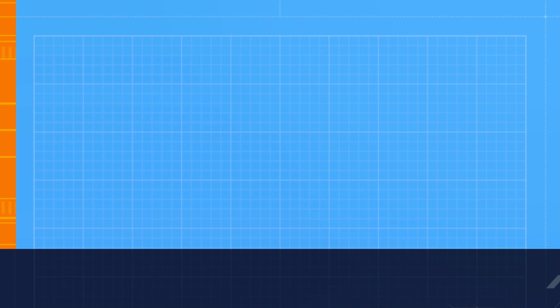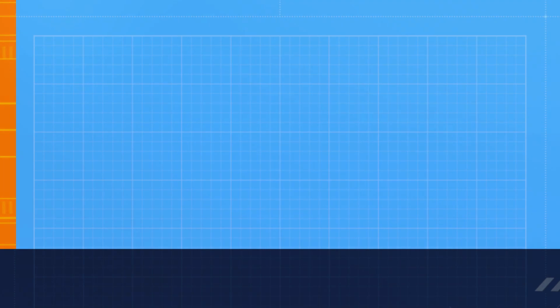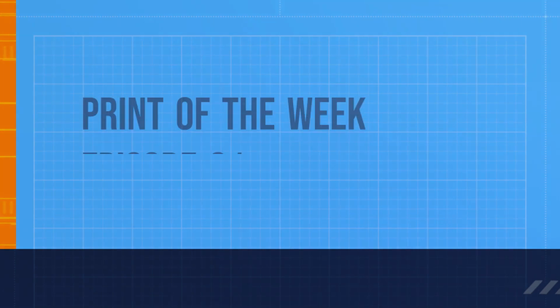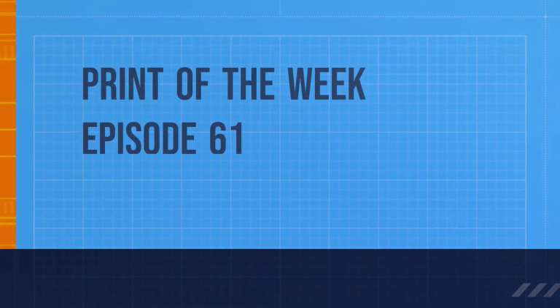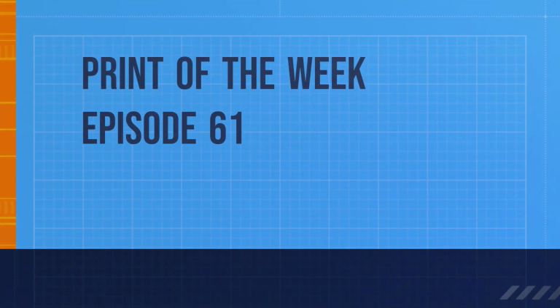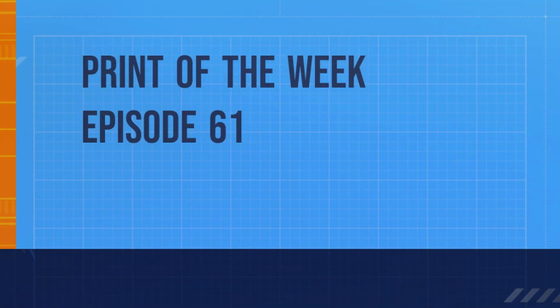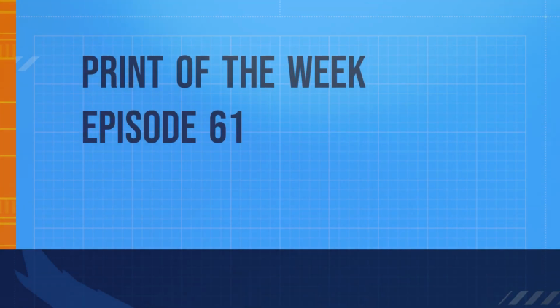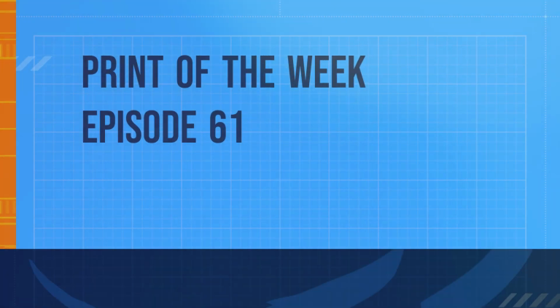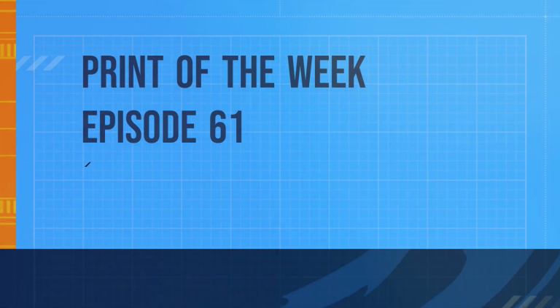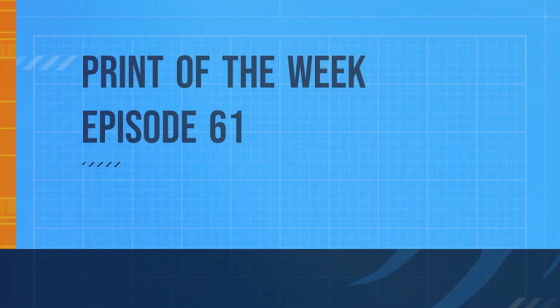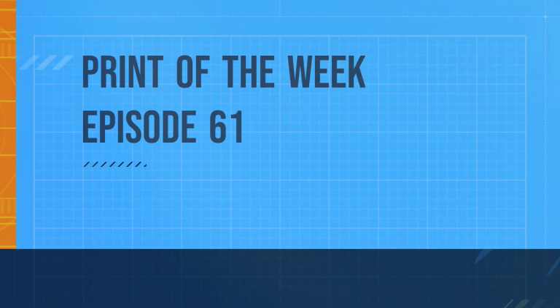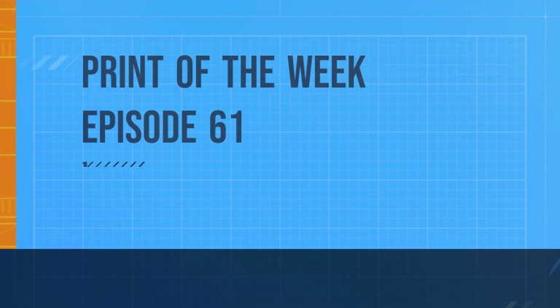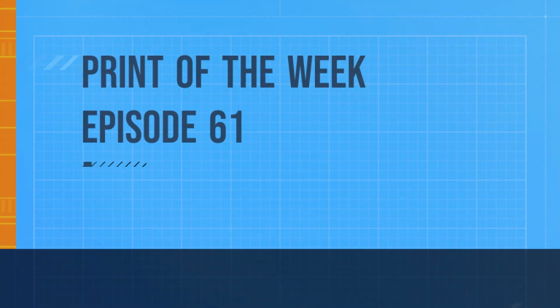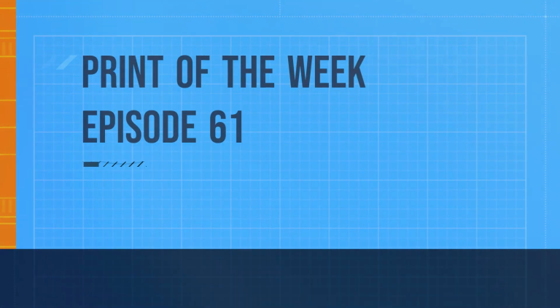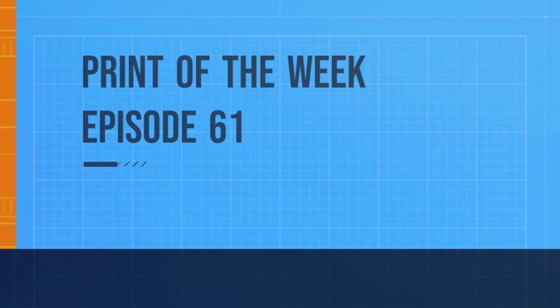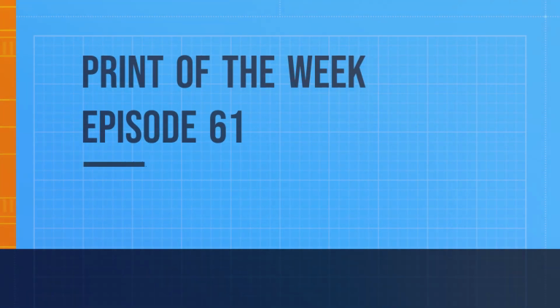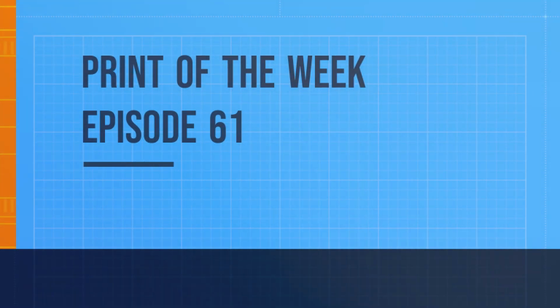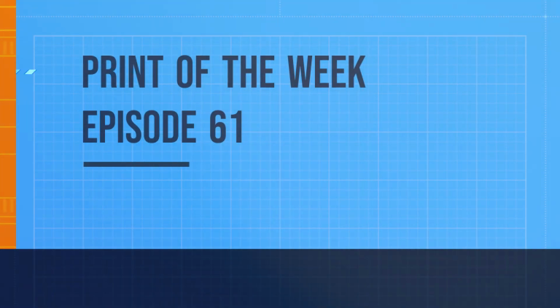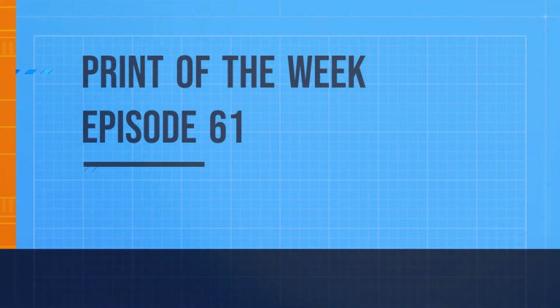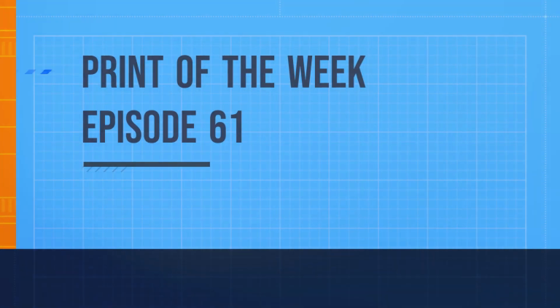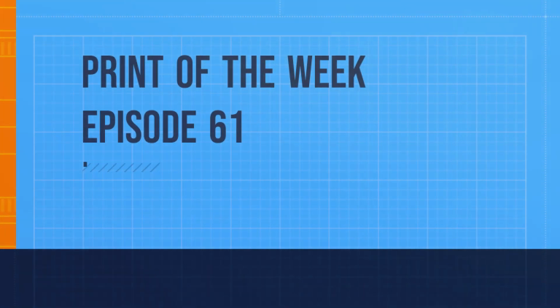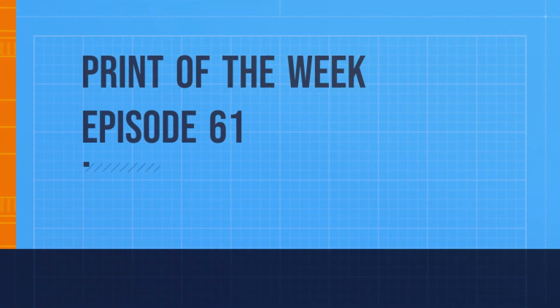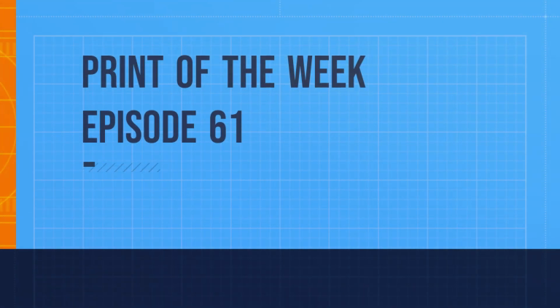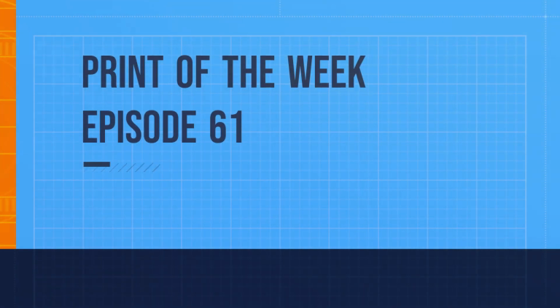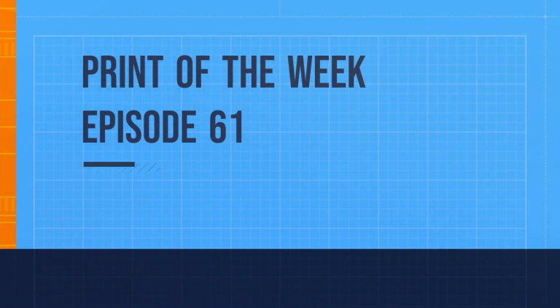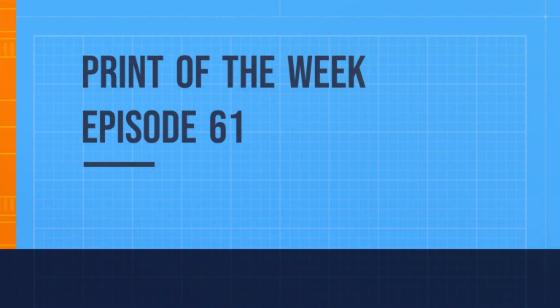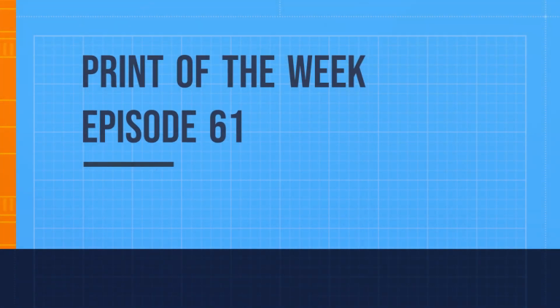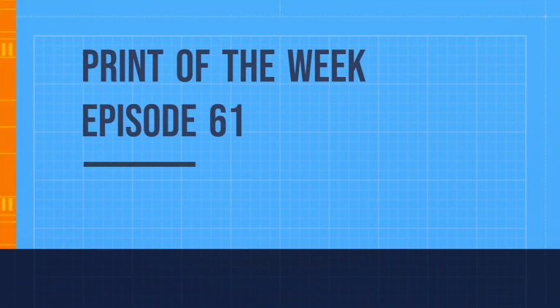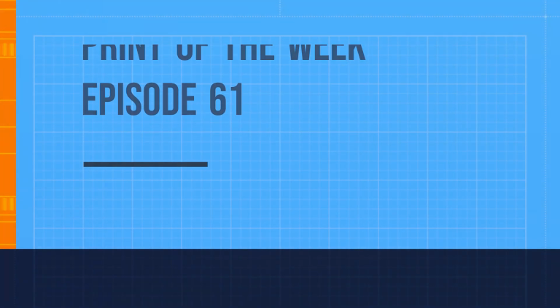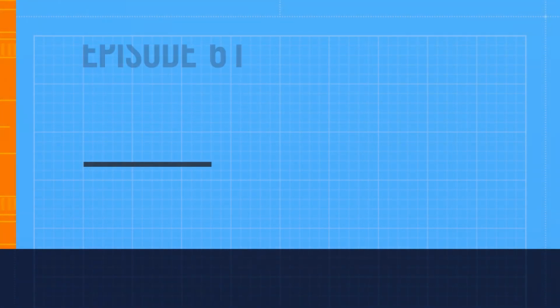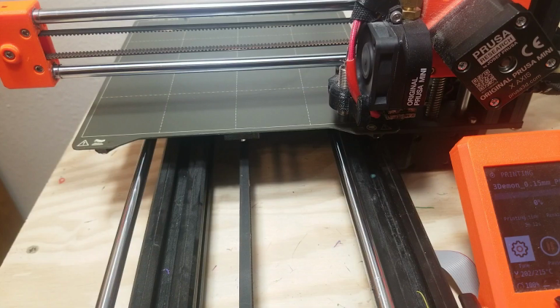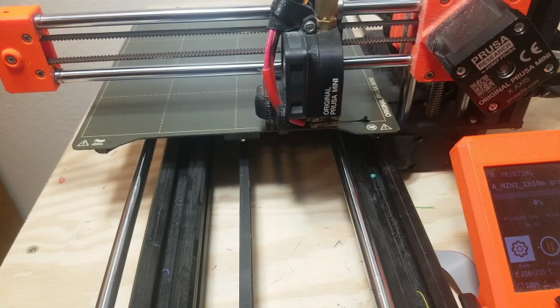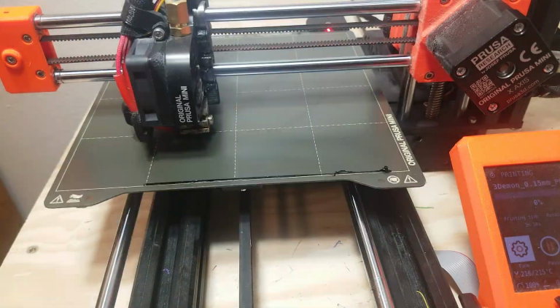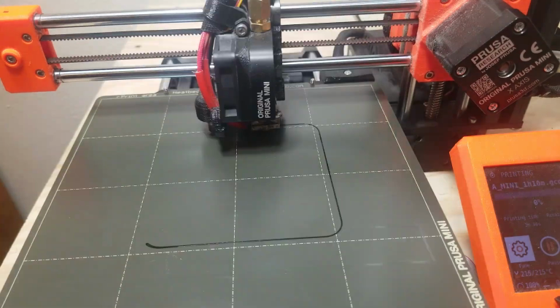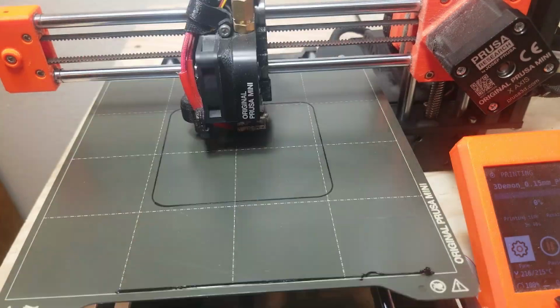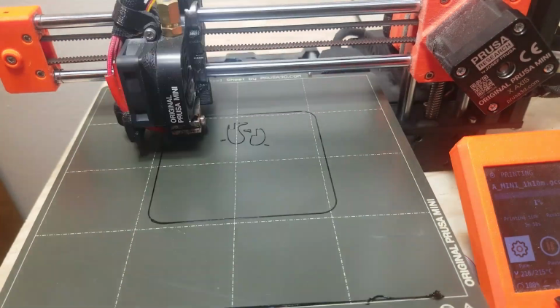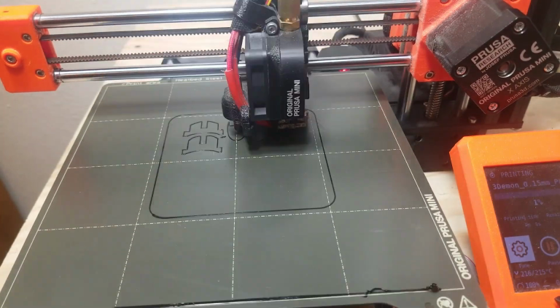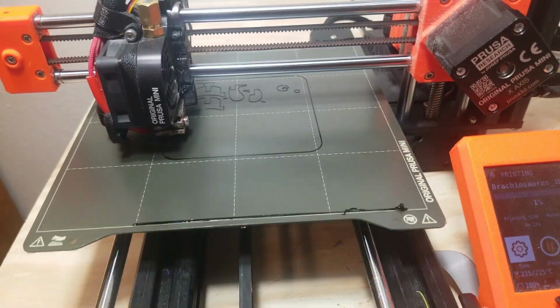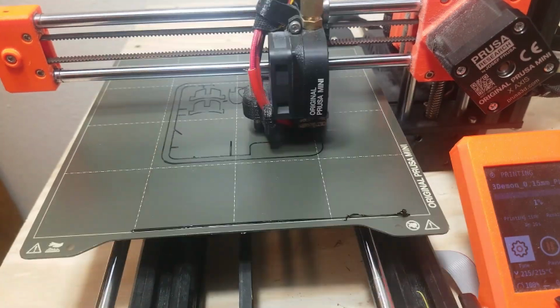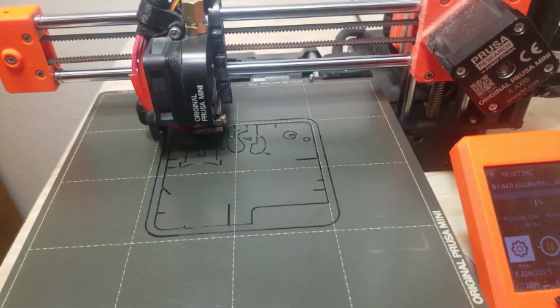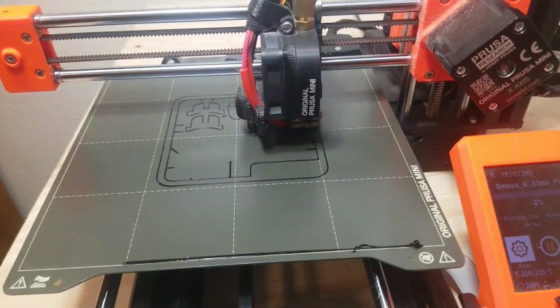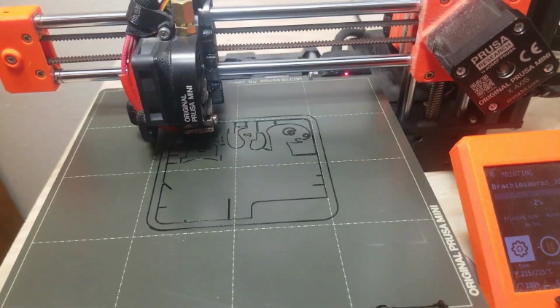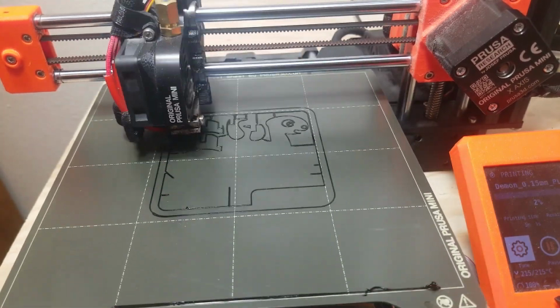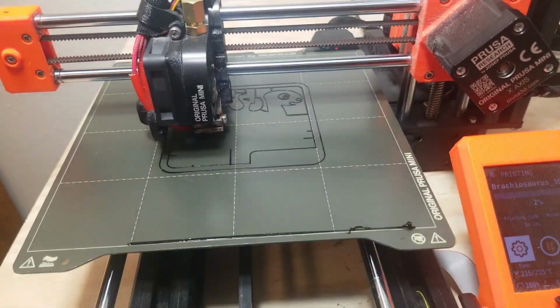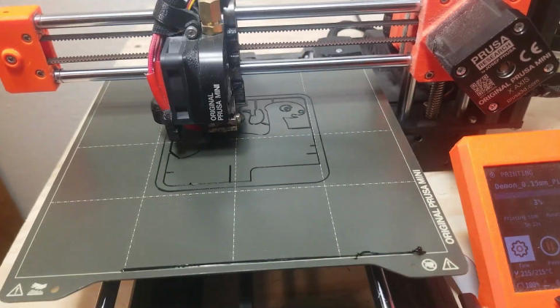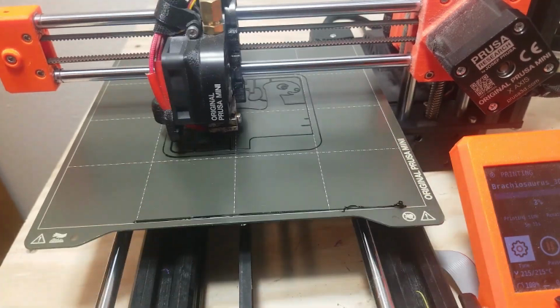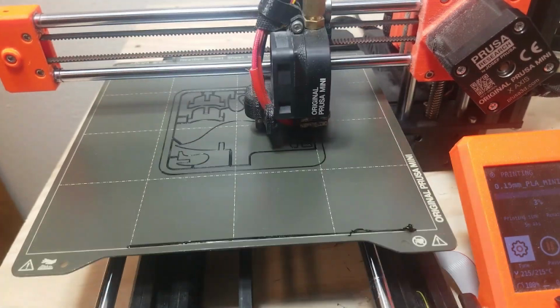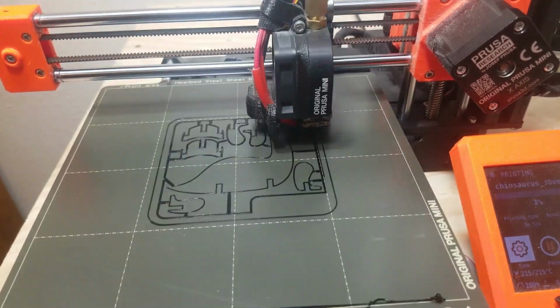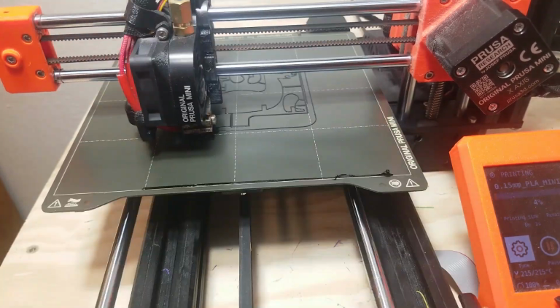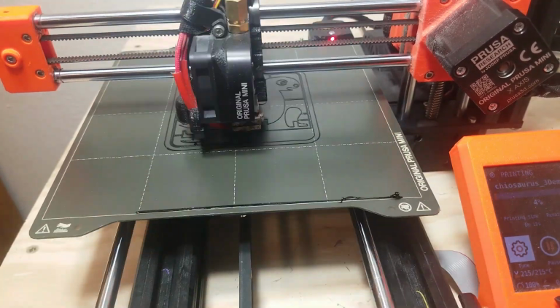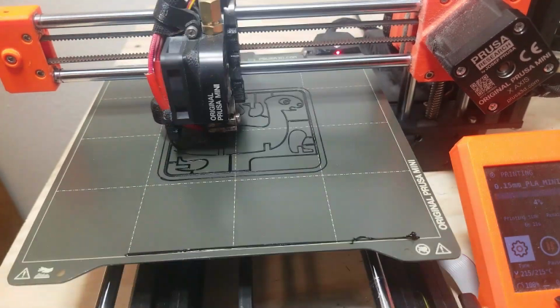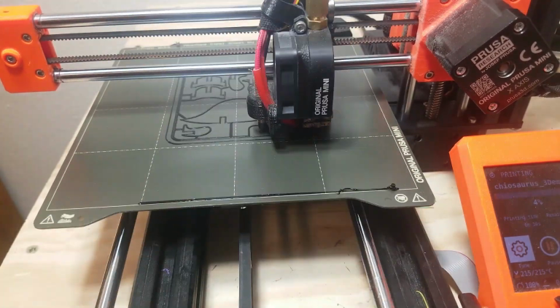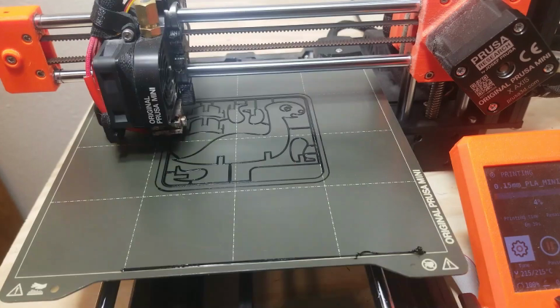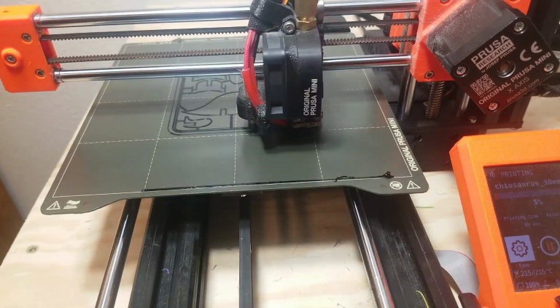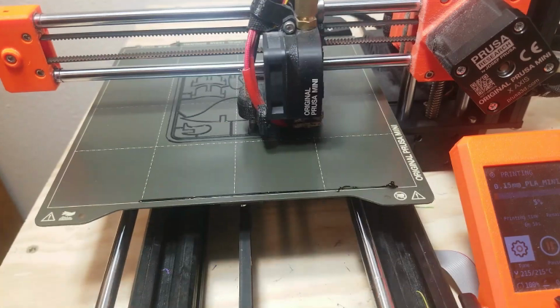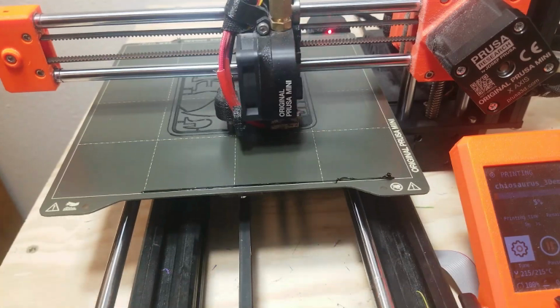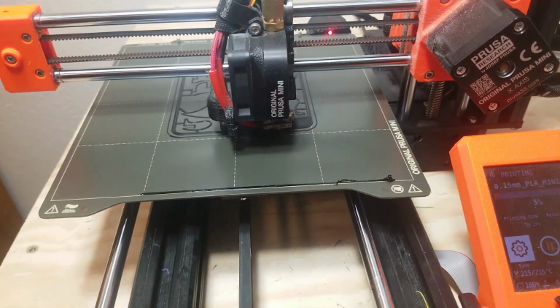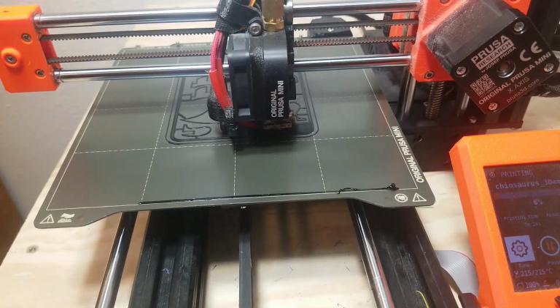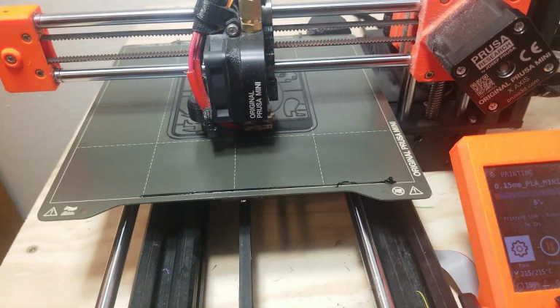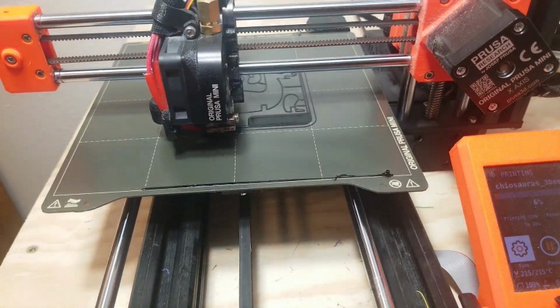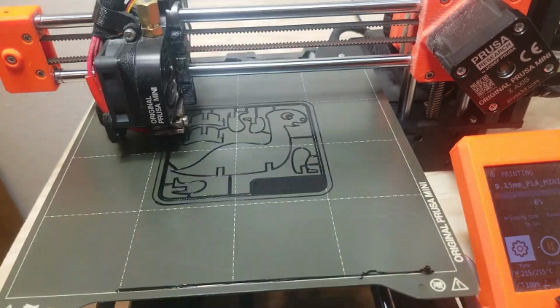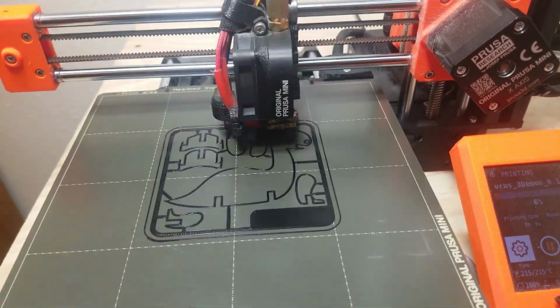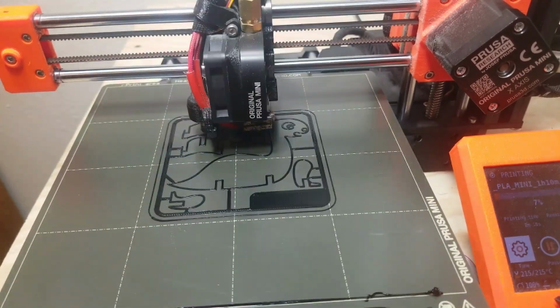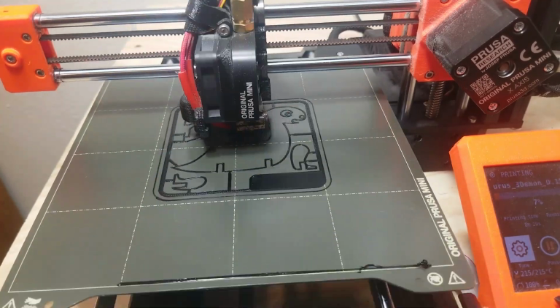Hello, this is Shaylin 3D Printing, and welcome to Final Week Episode 62: Dinosaur Kit Card.